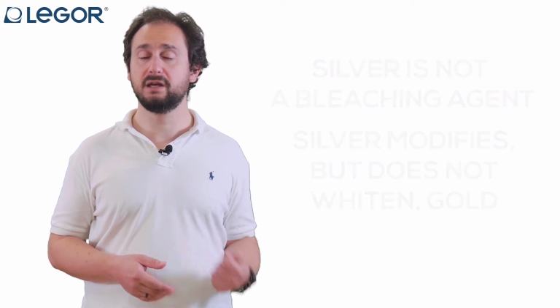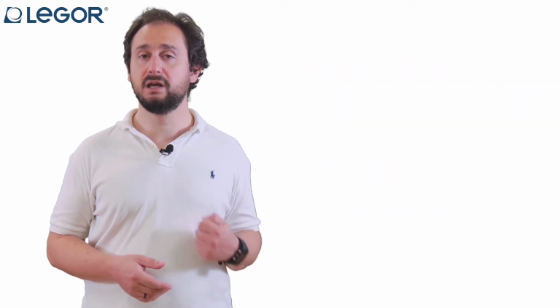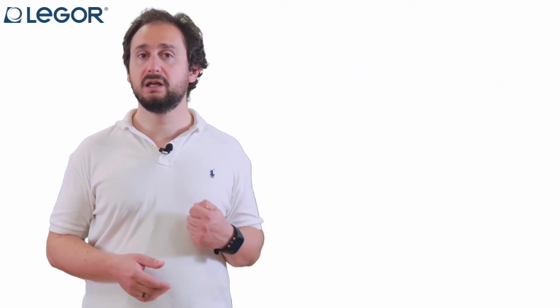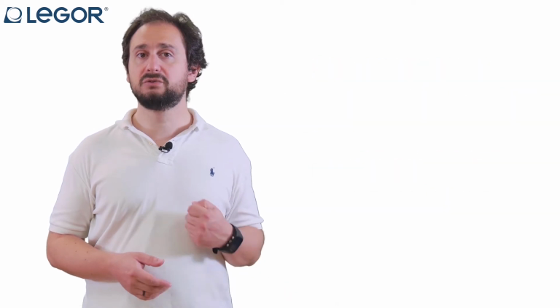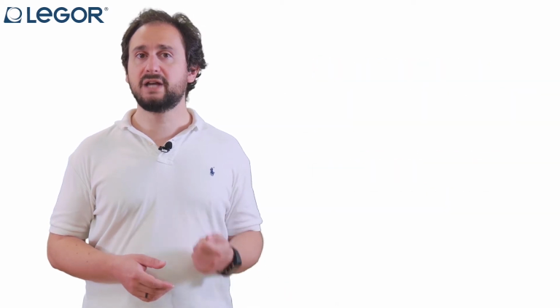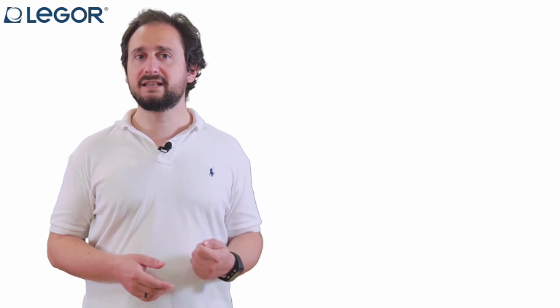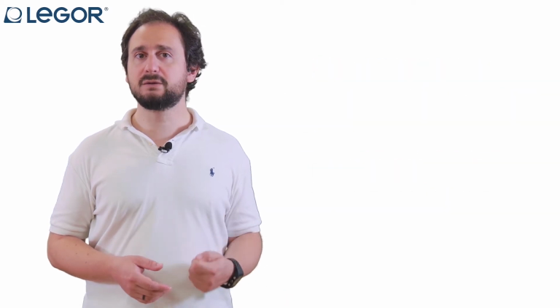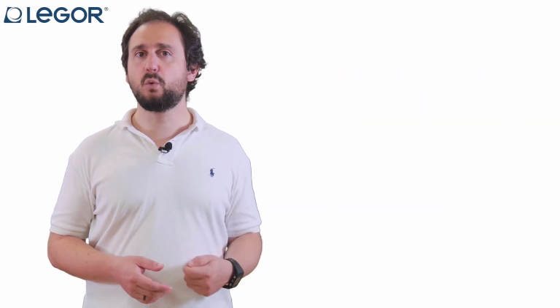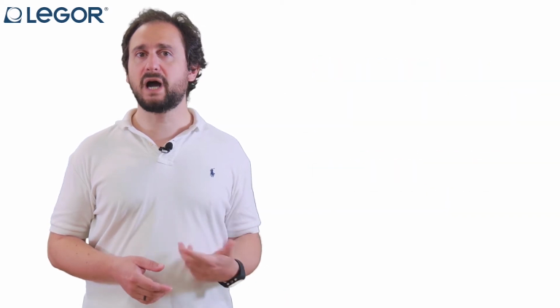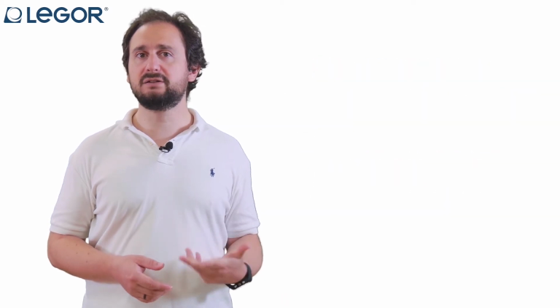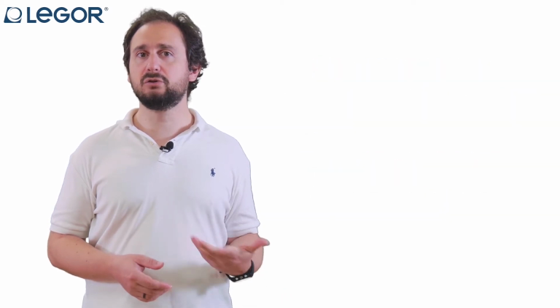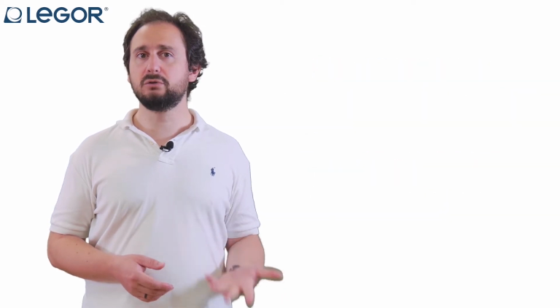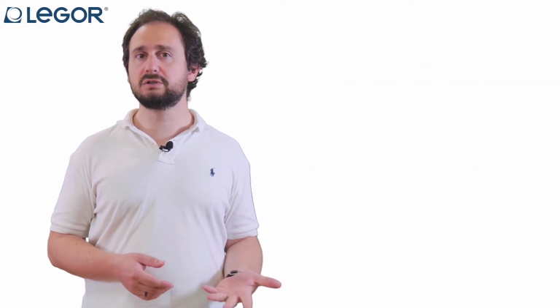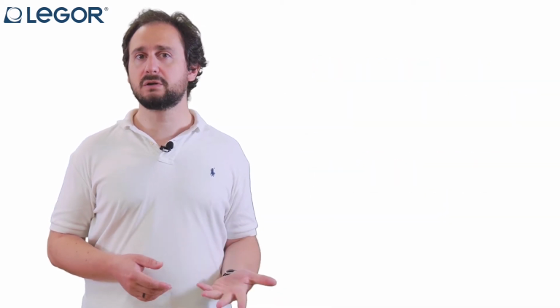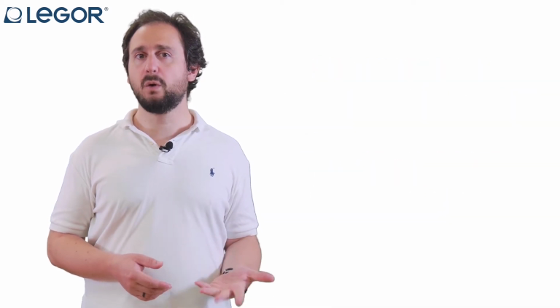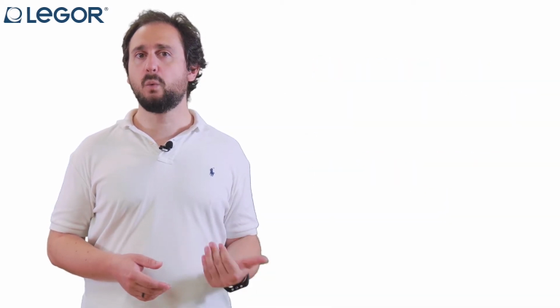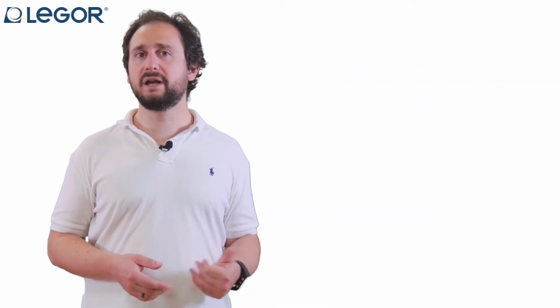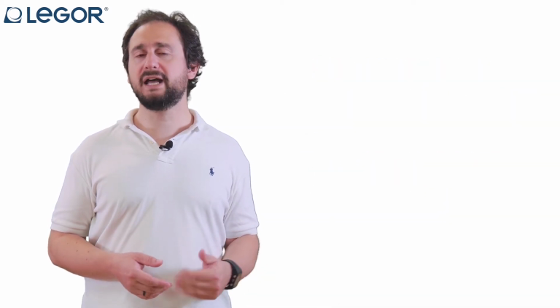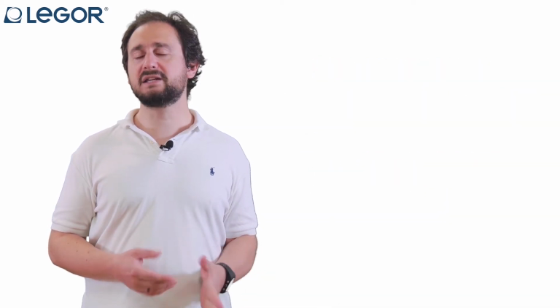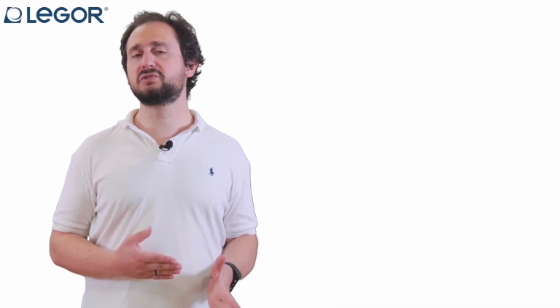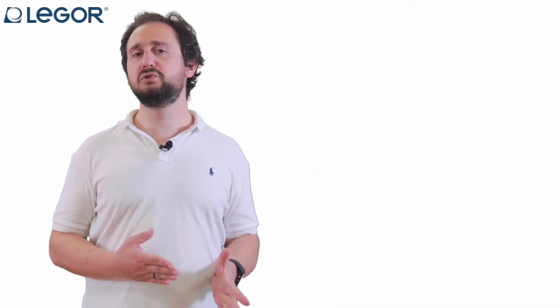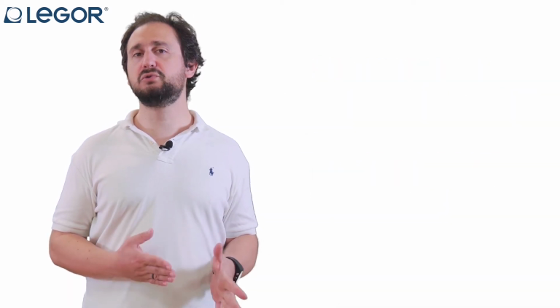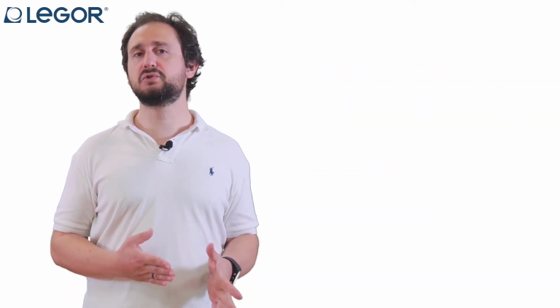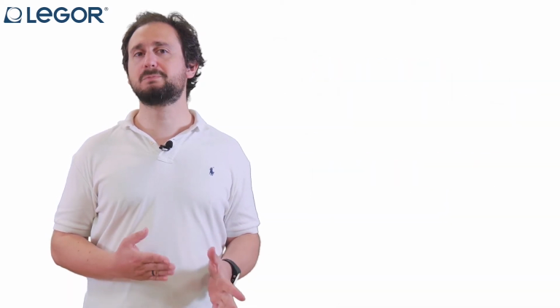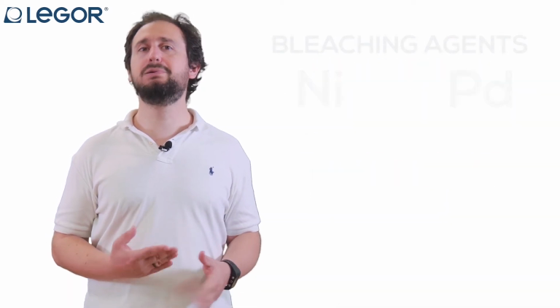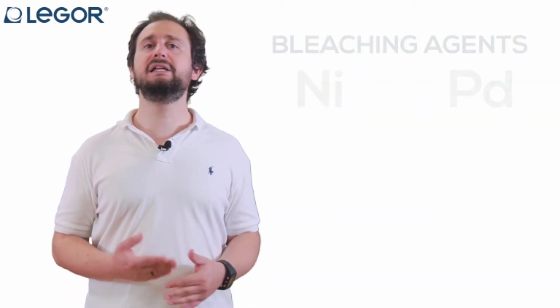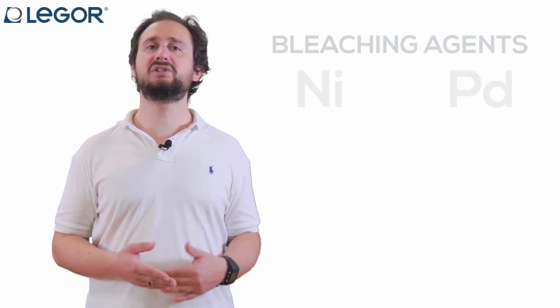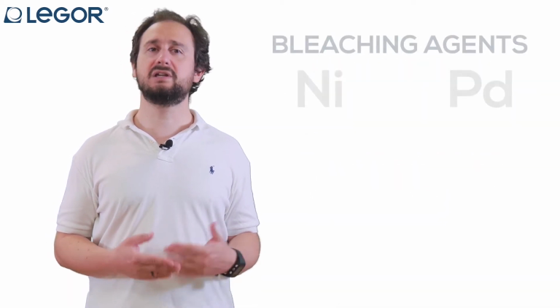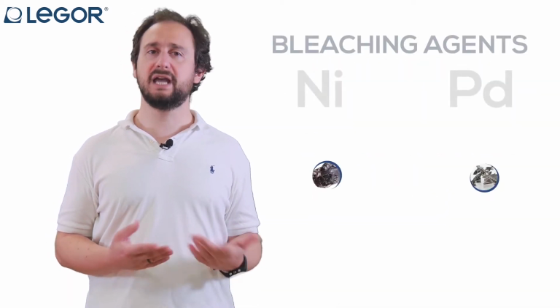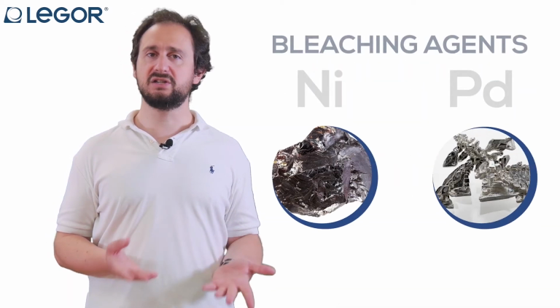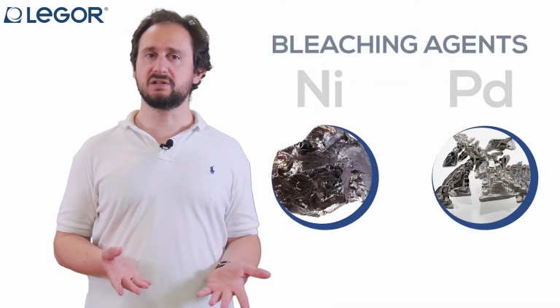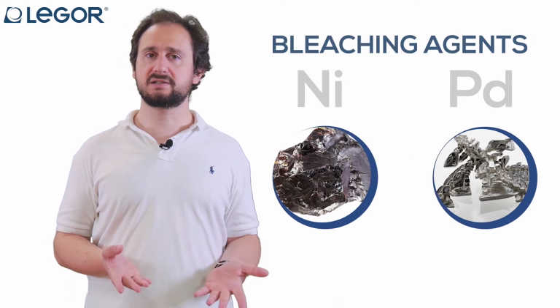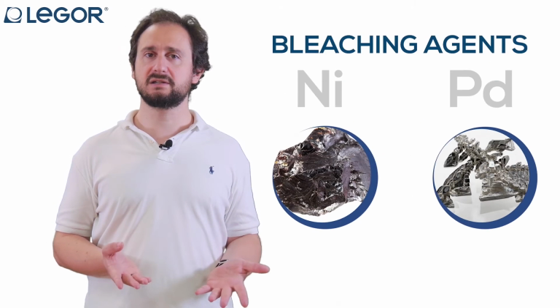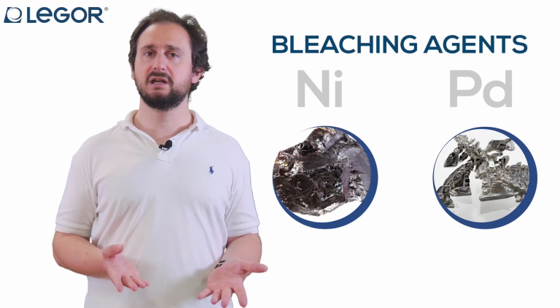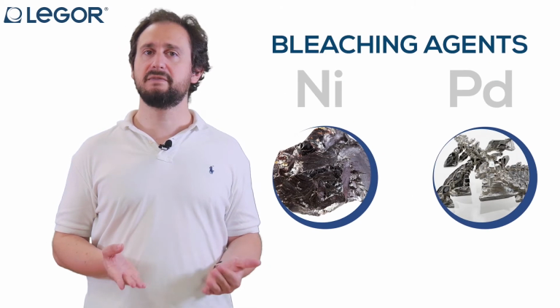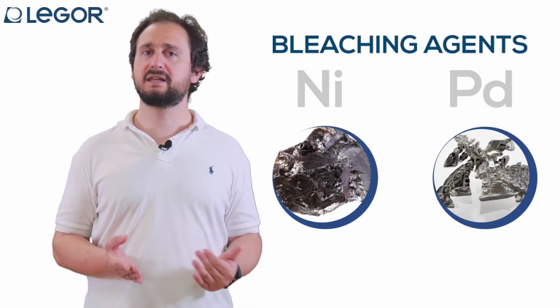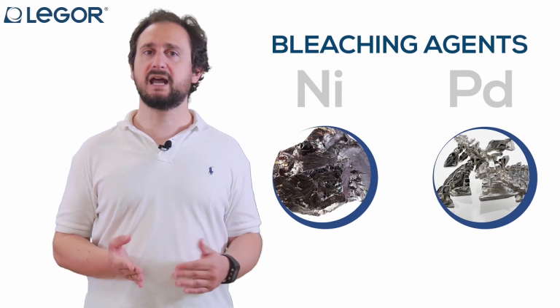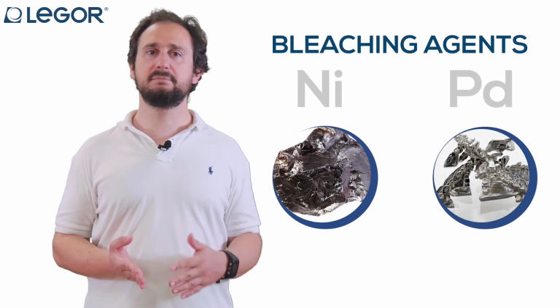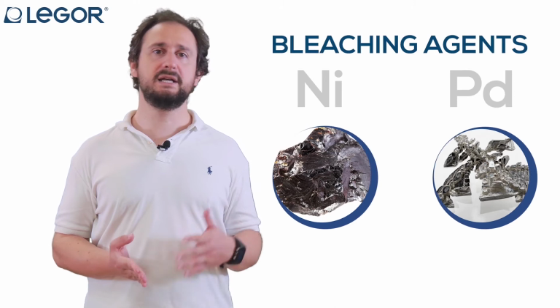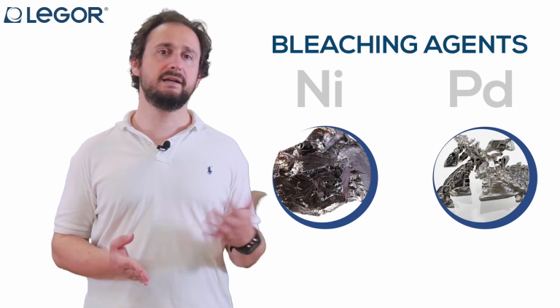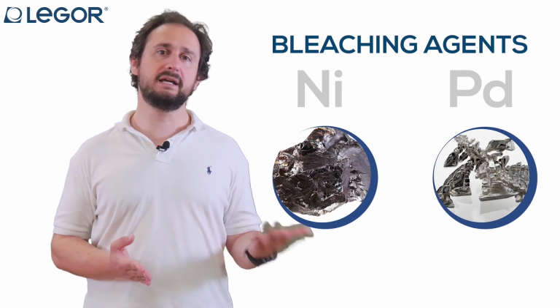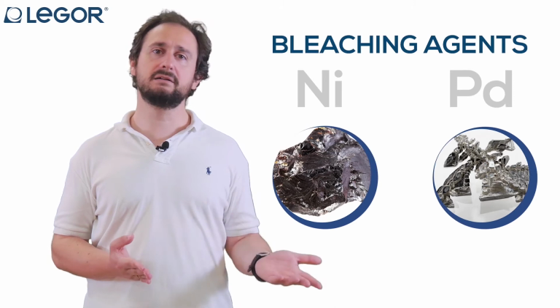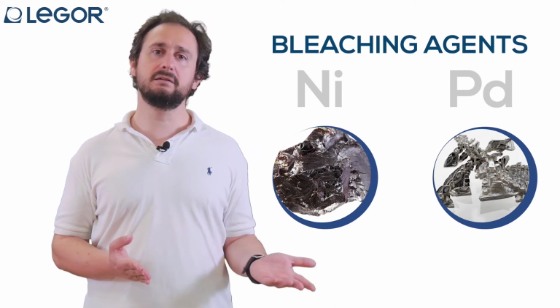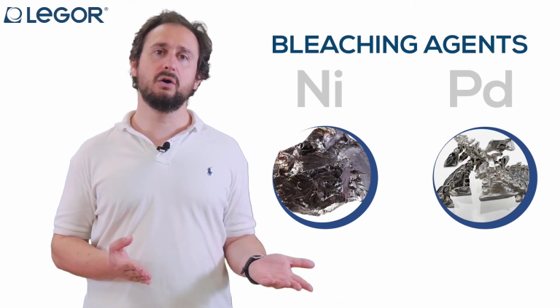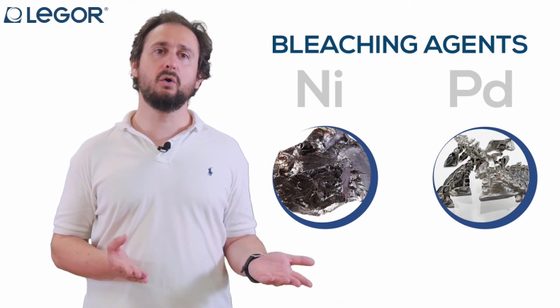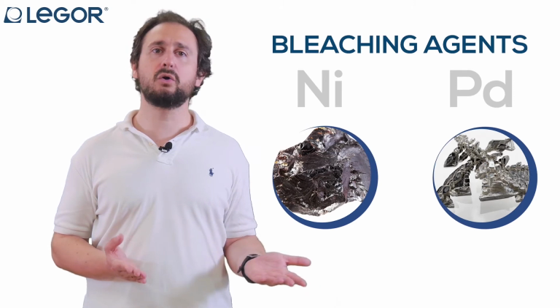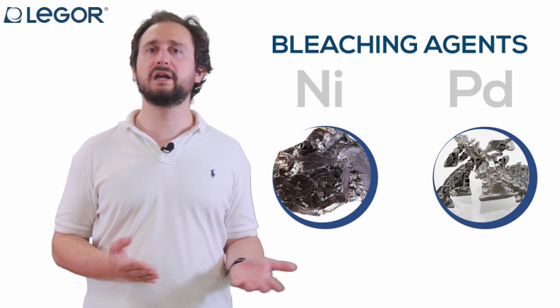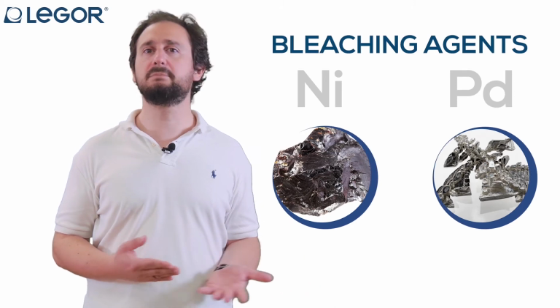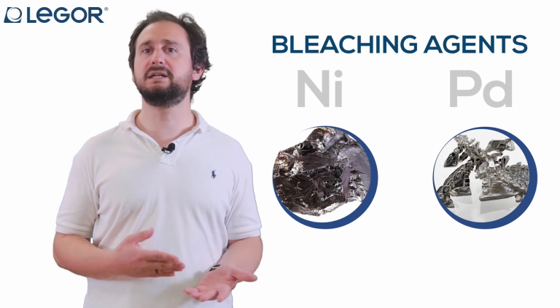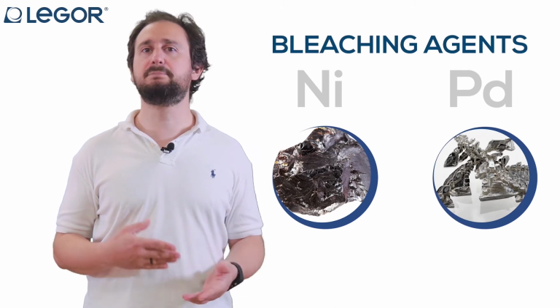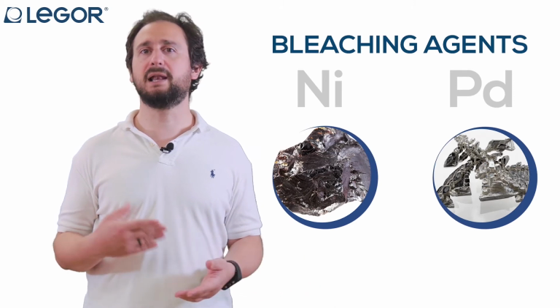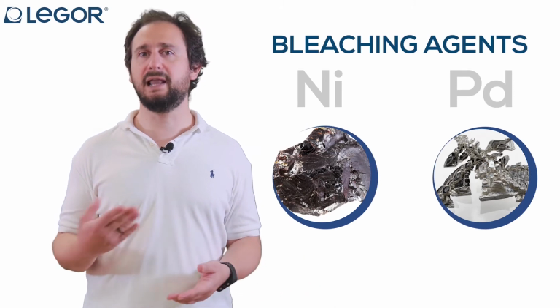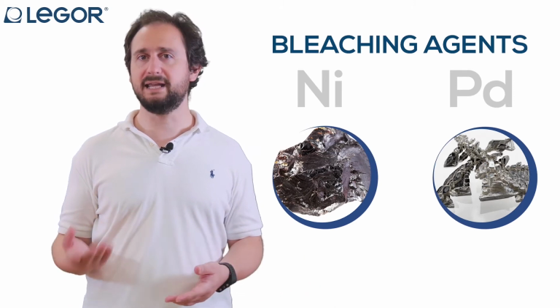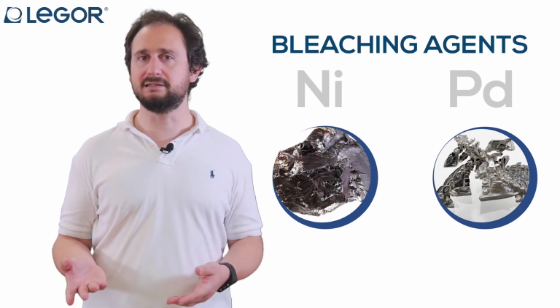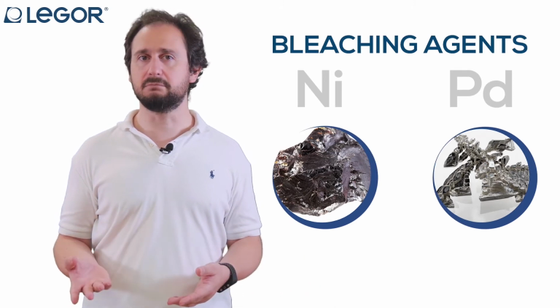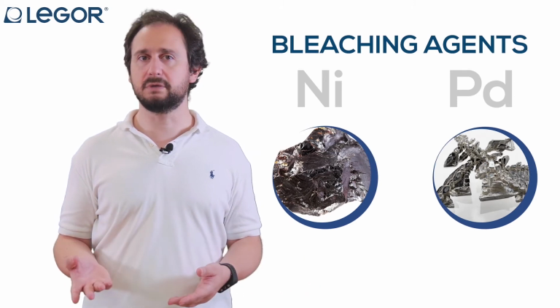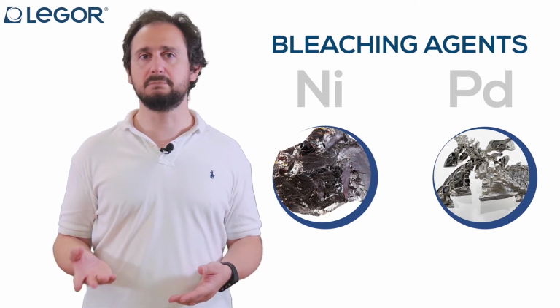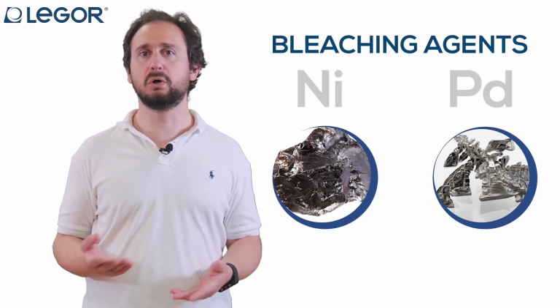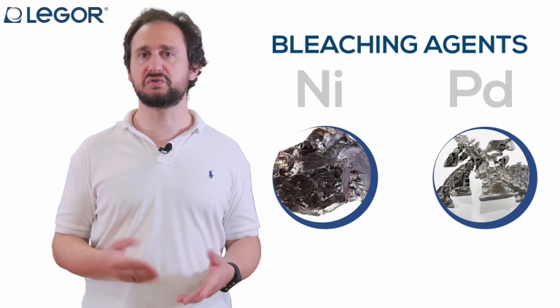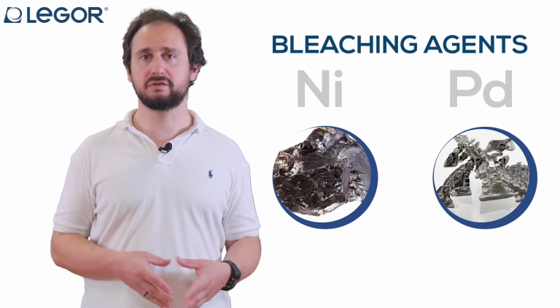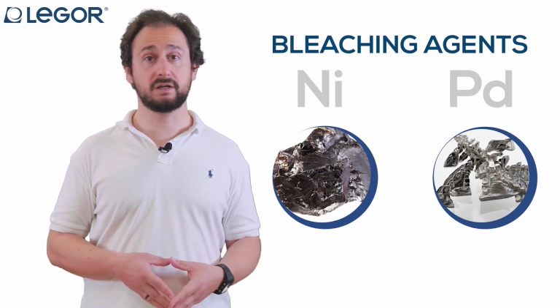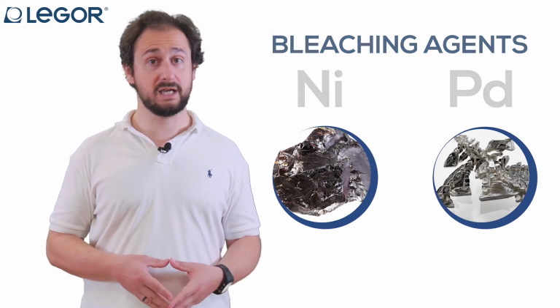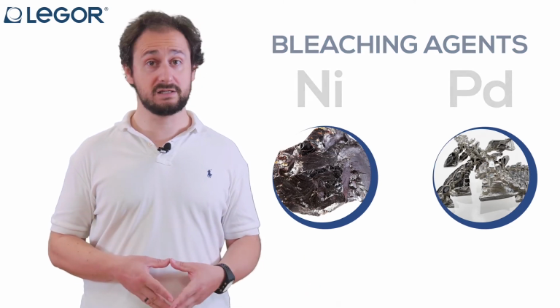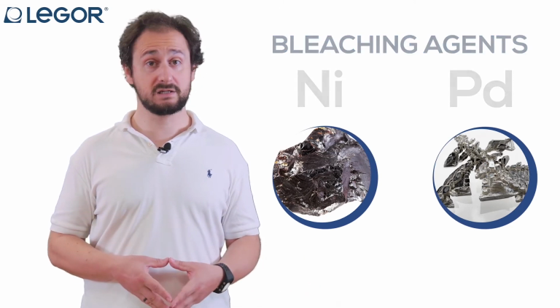To get white gold, one has to use bleaching agents, which can be nickel or palladium in most cases.